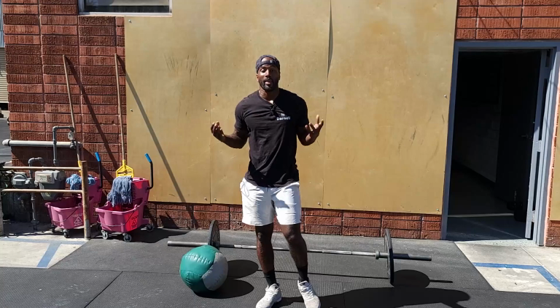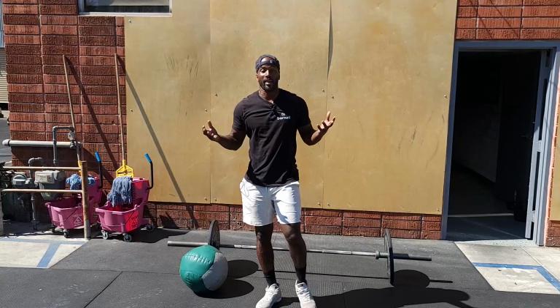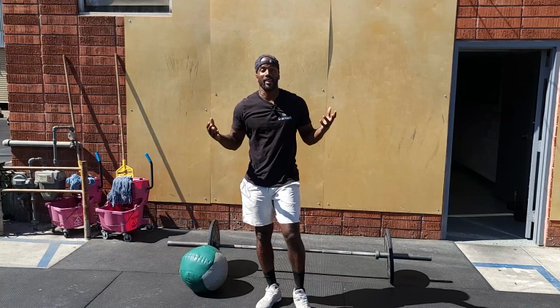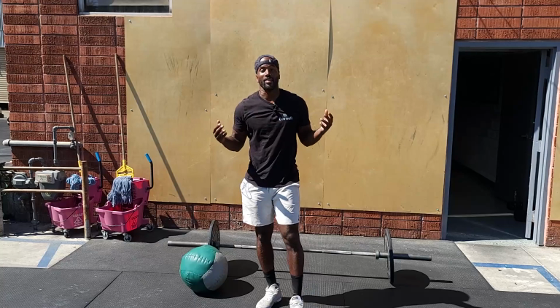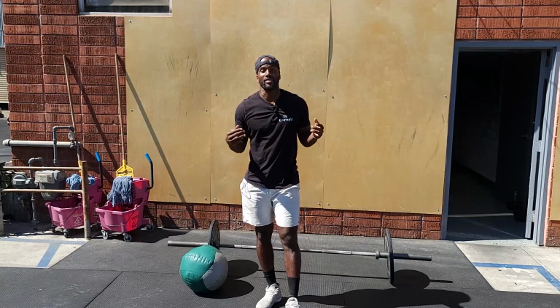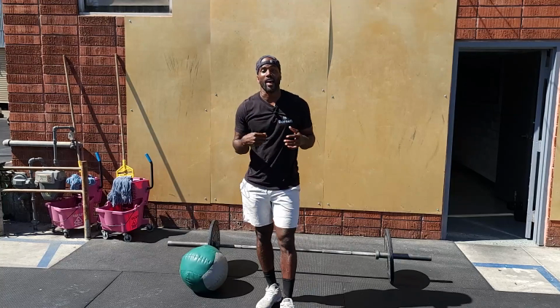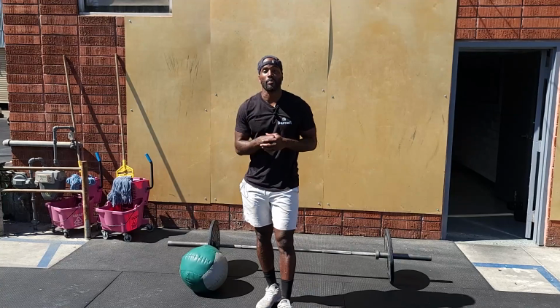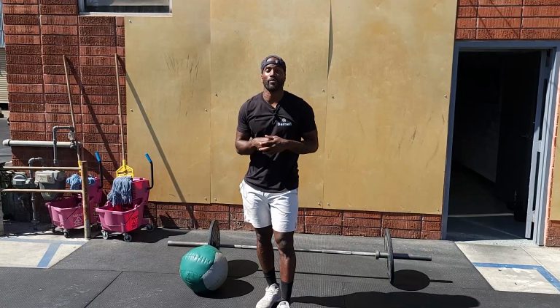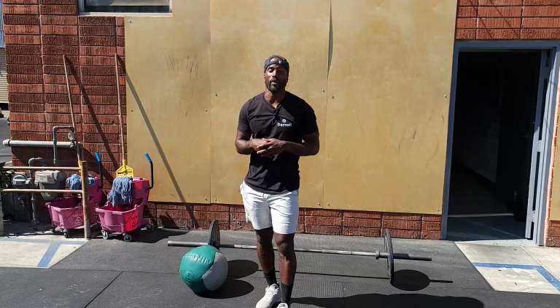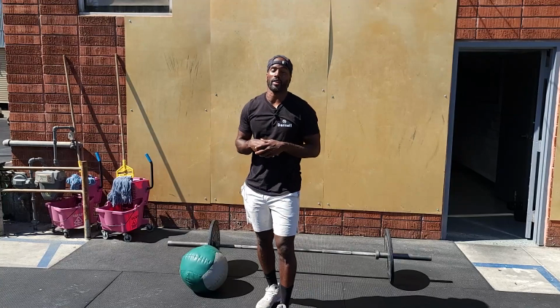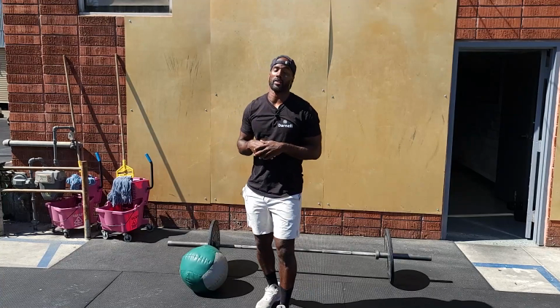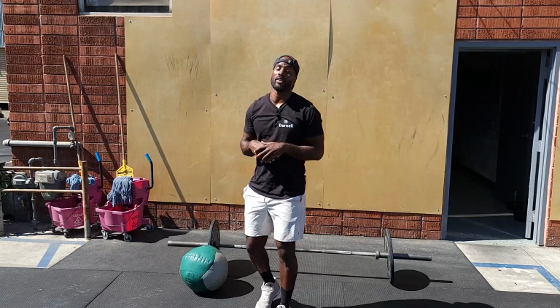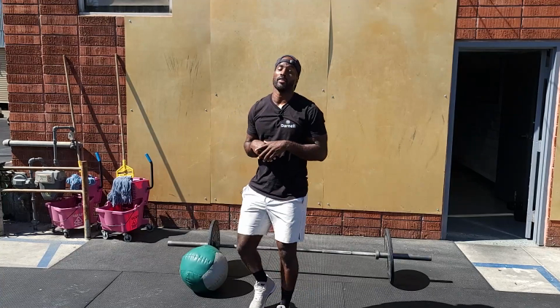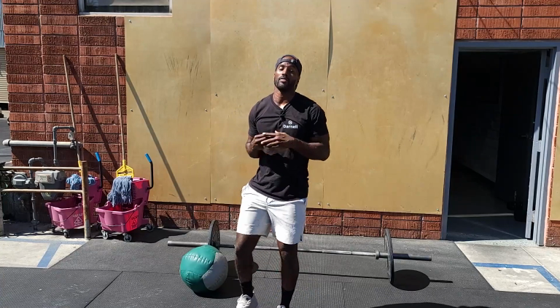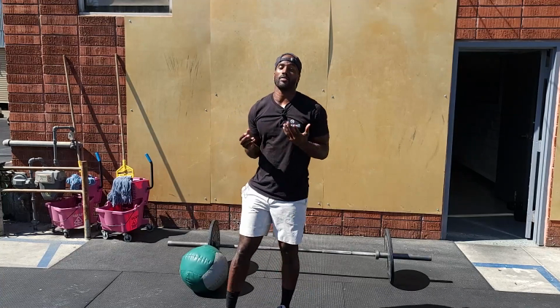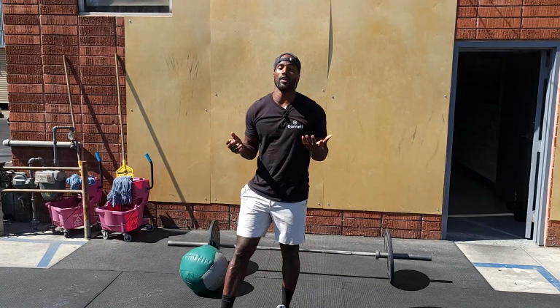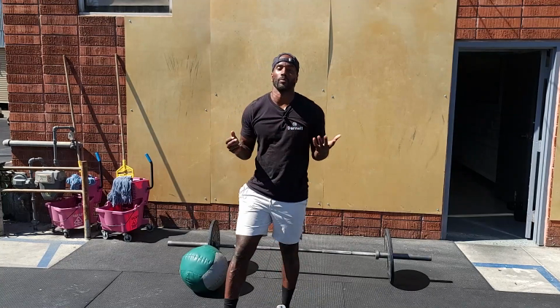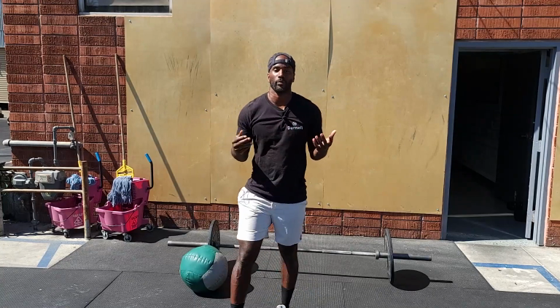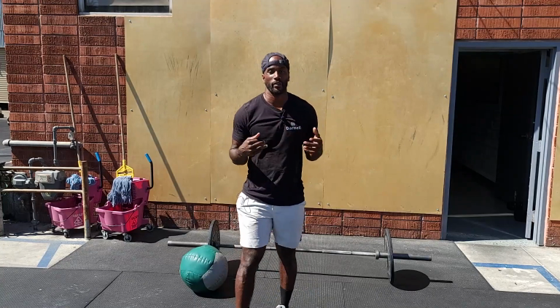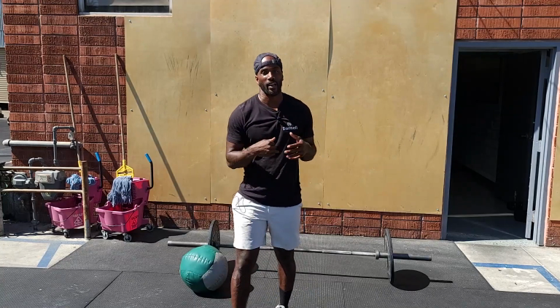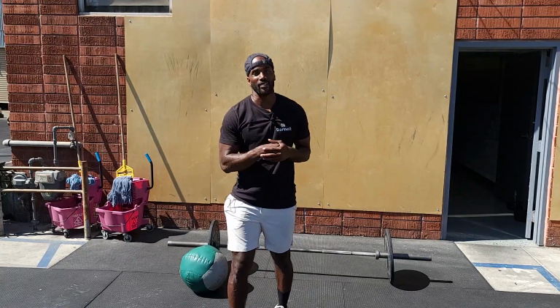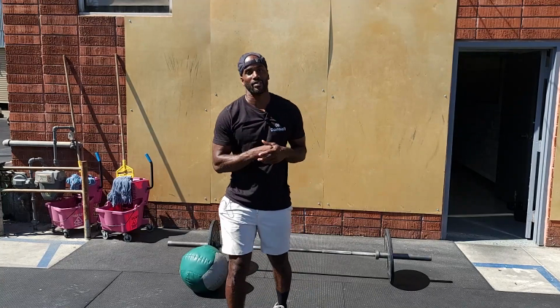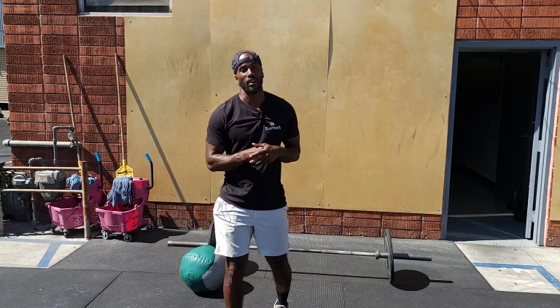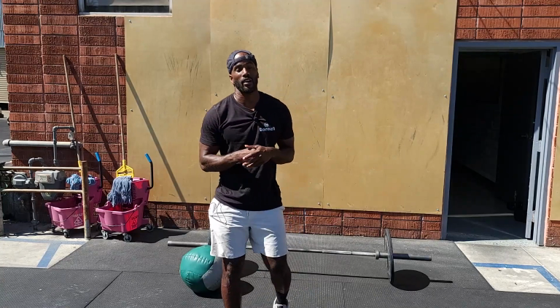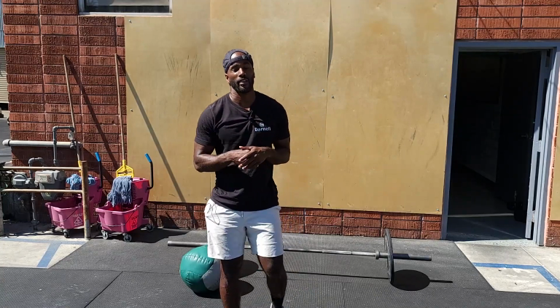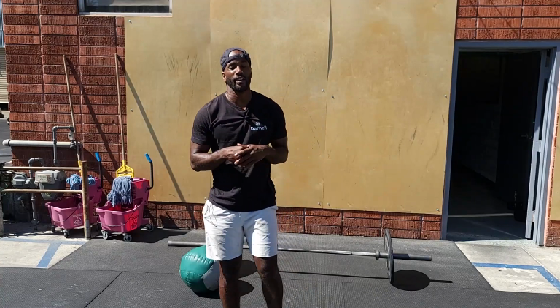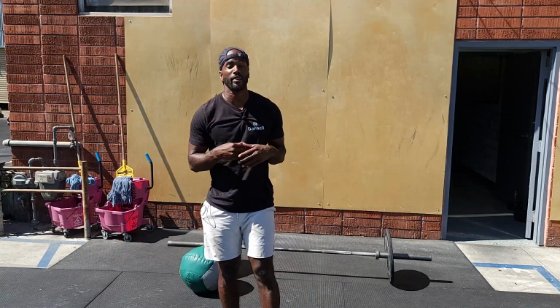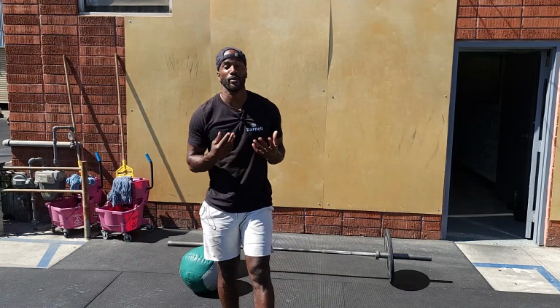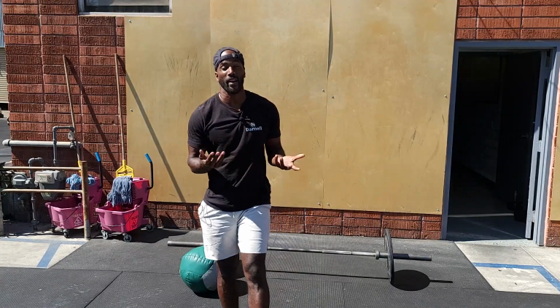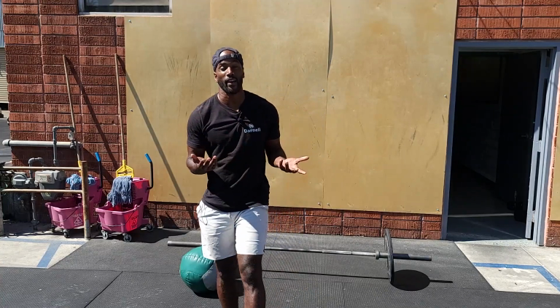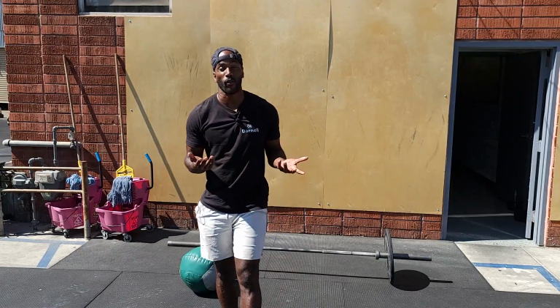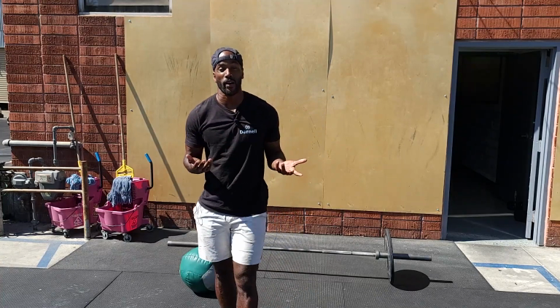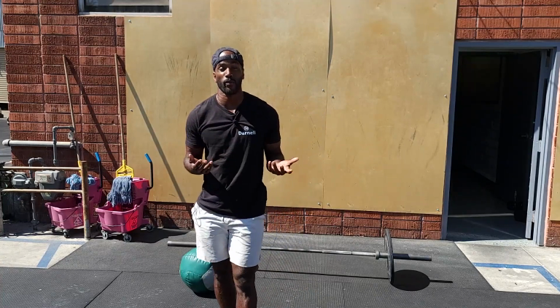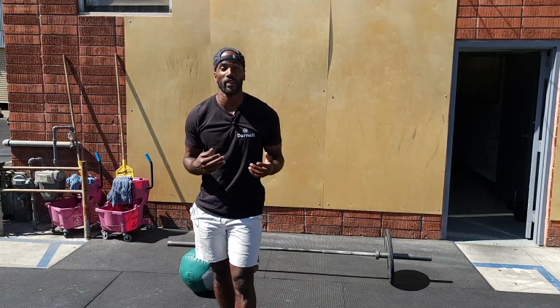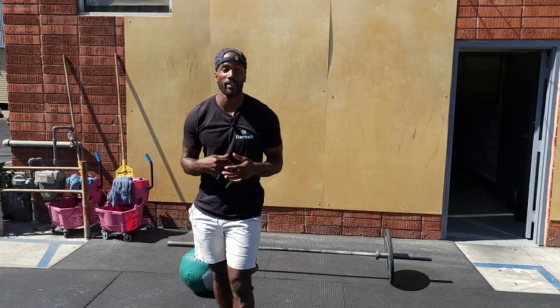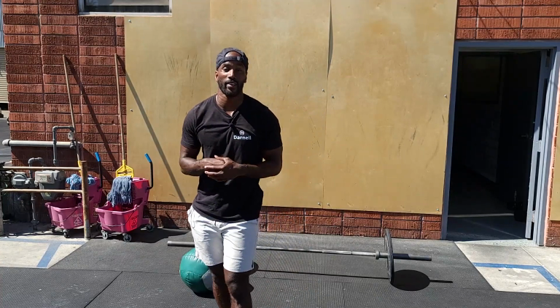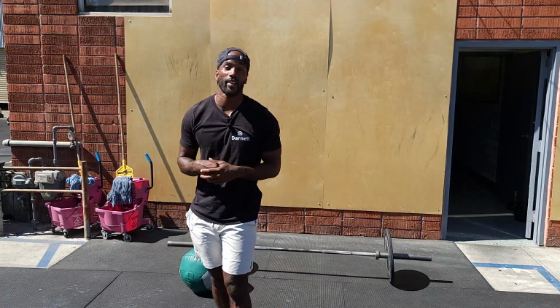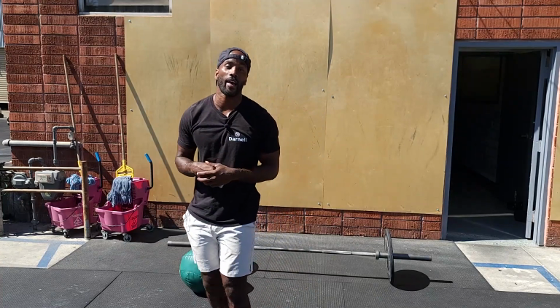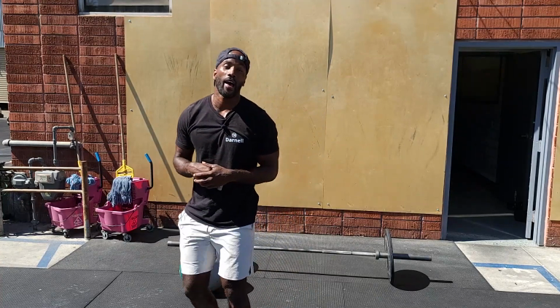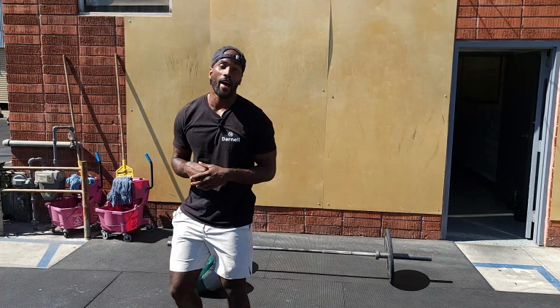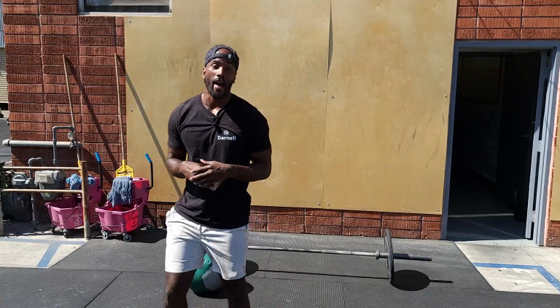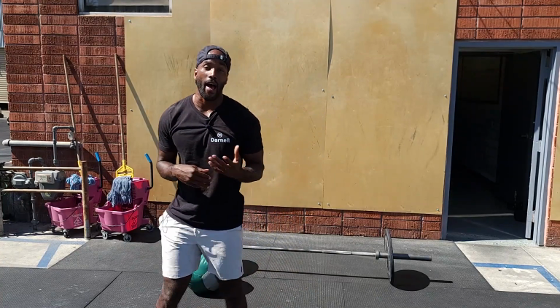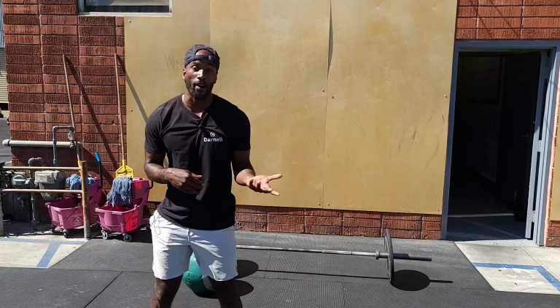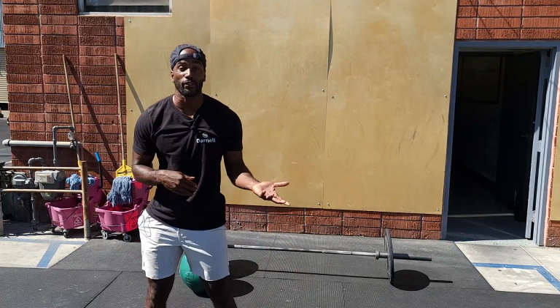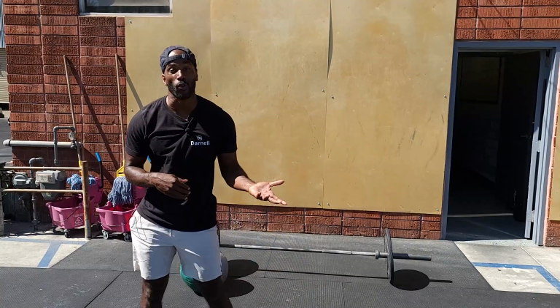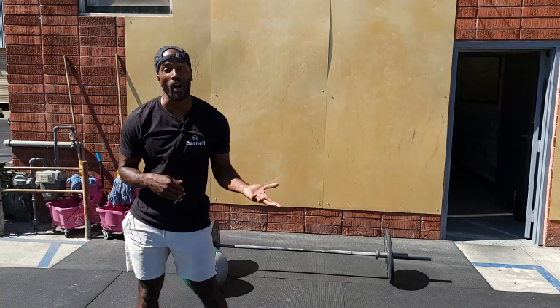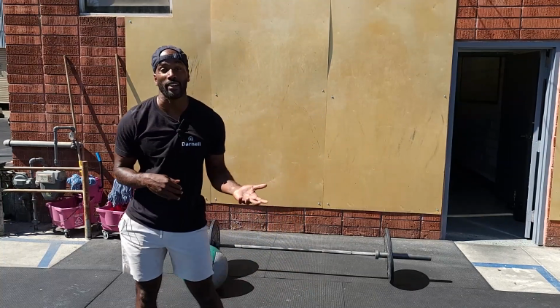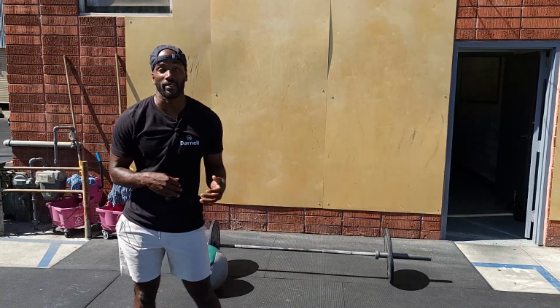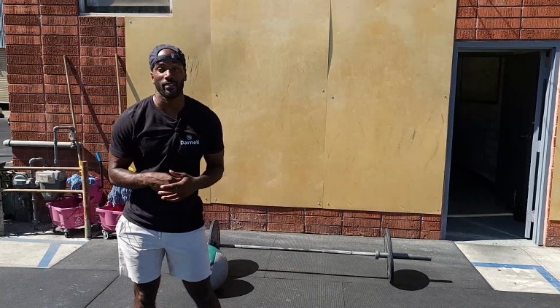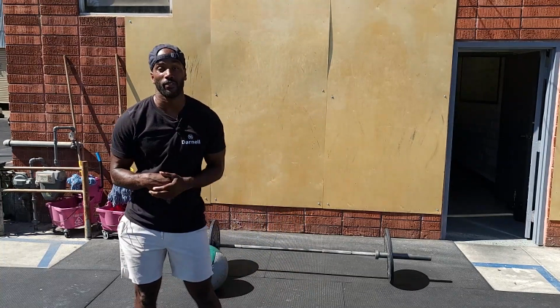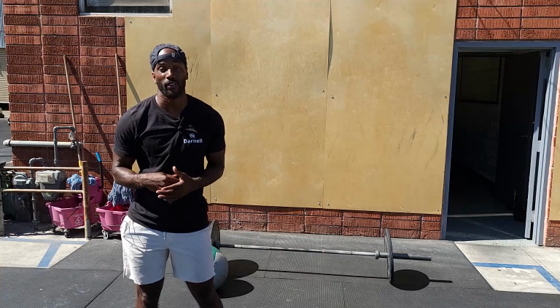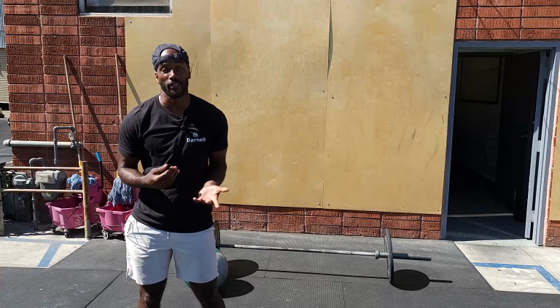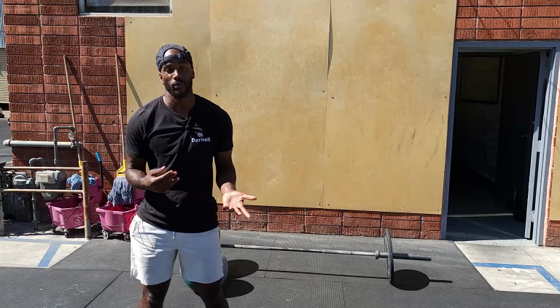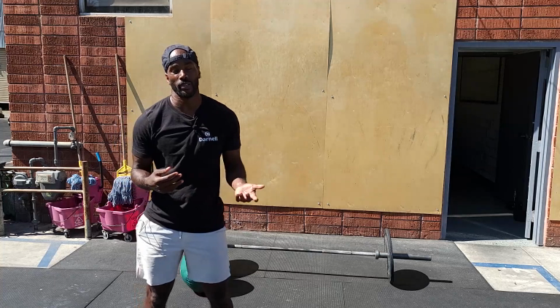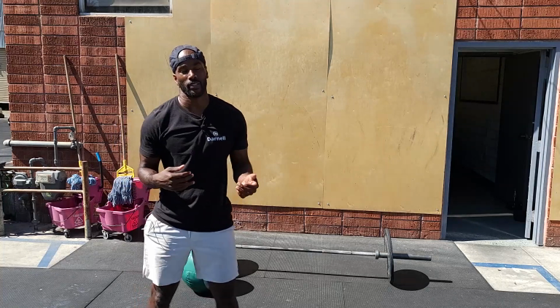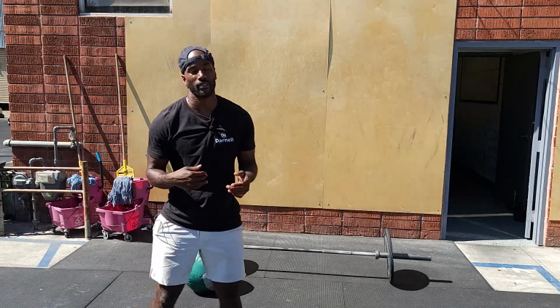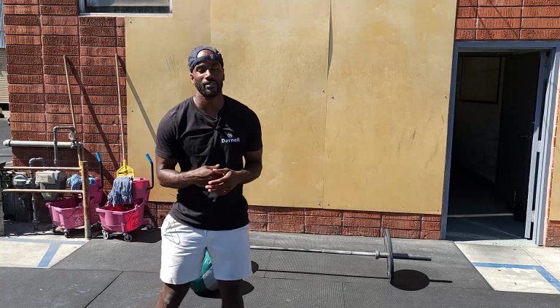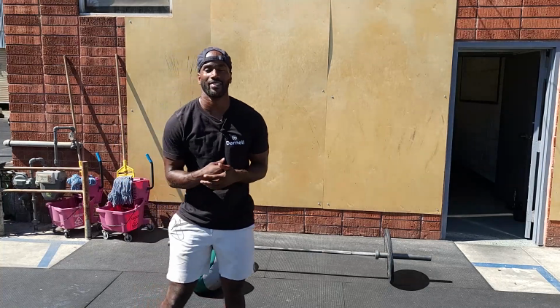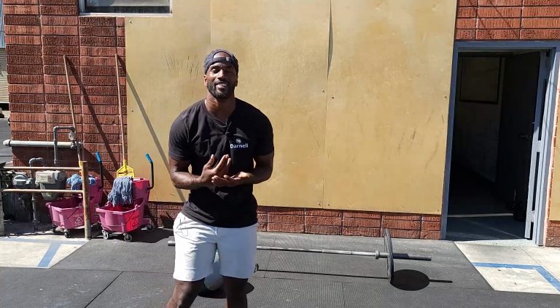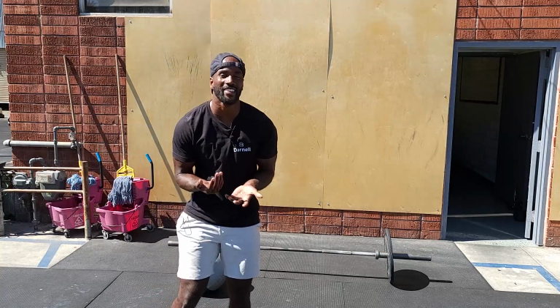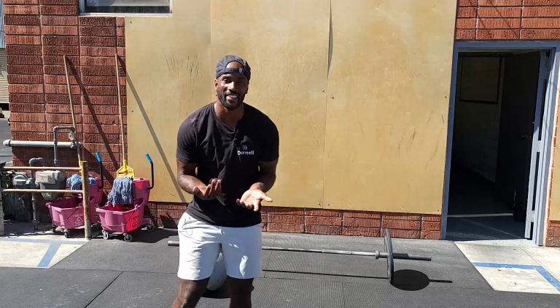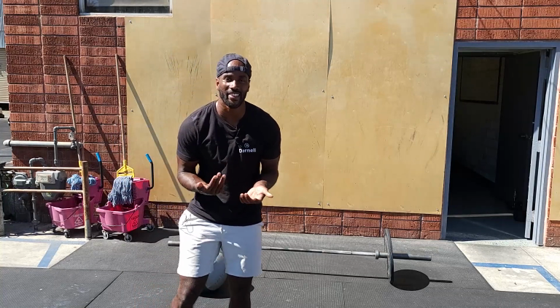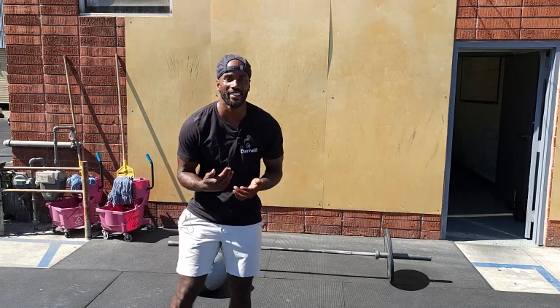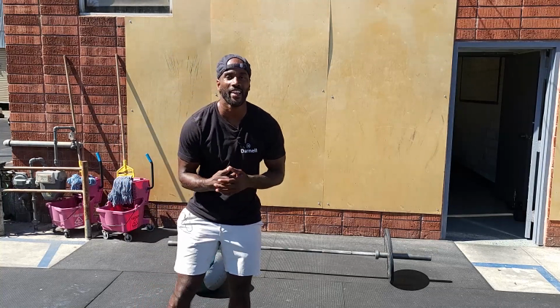Hey guys, happy Friday. So you guys thought you got away without squatting for this week — you didn't.